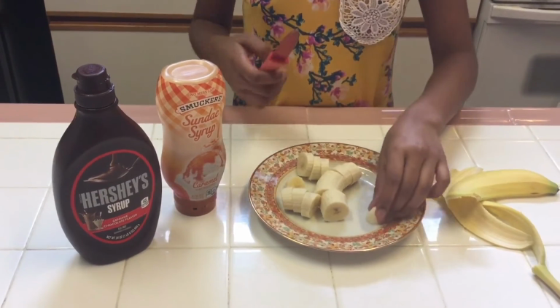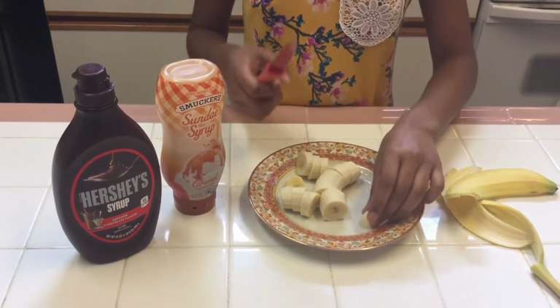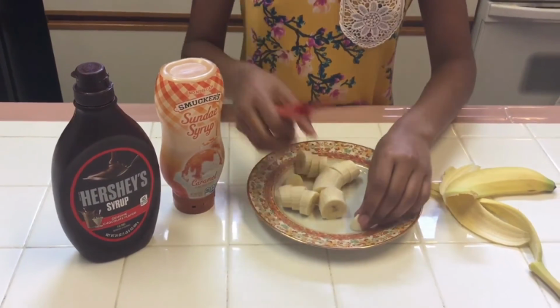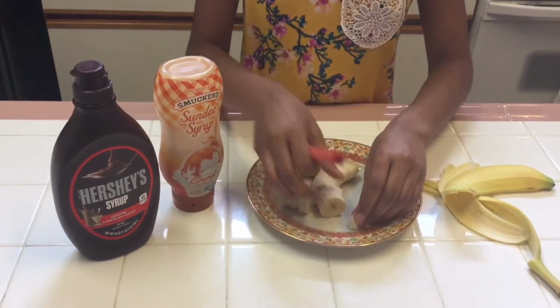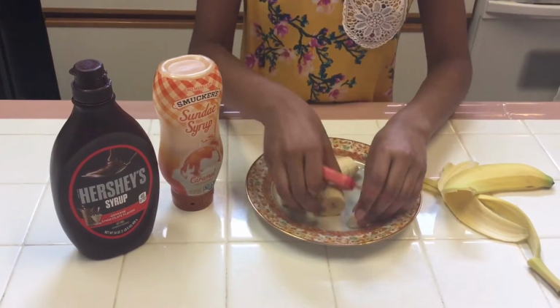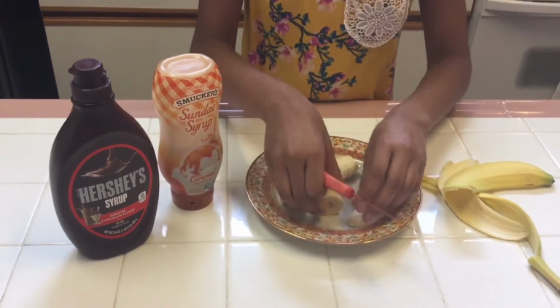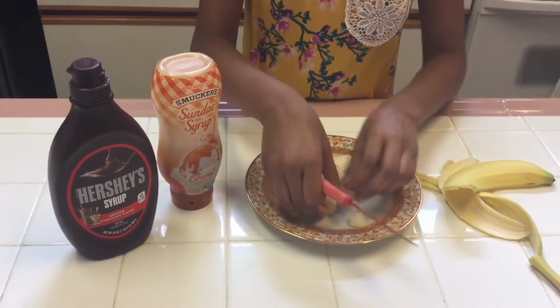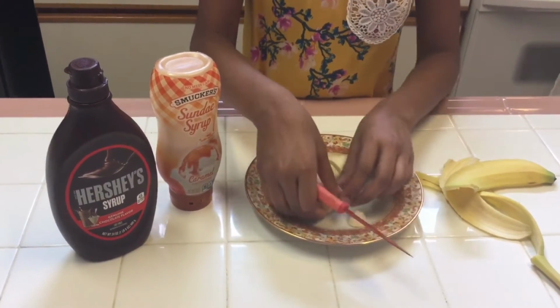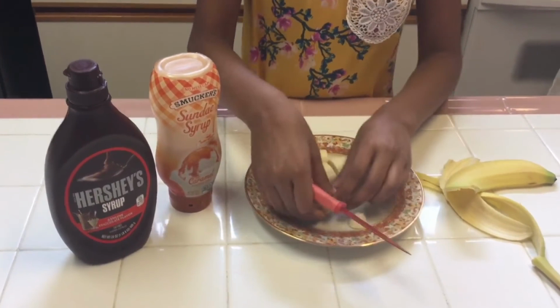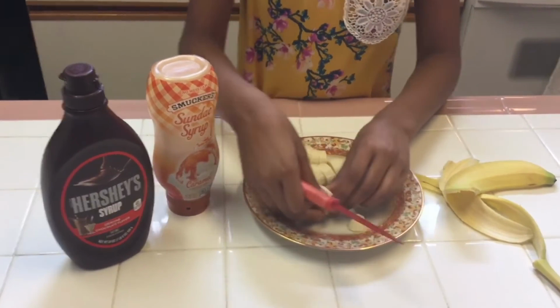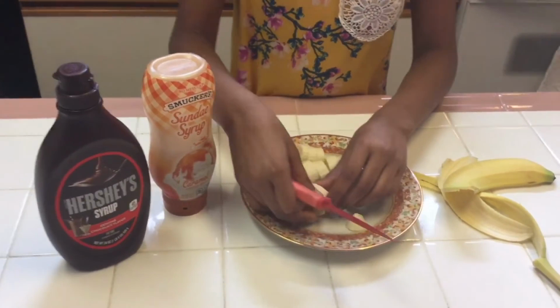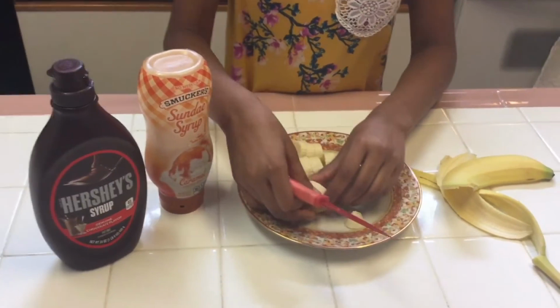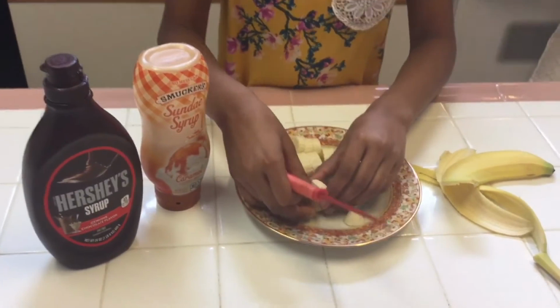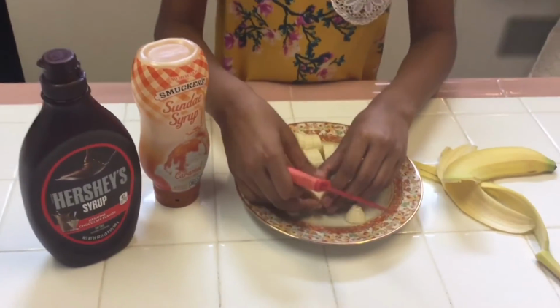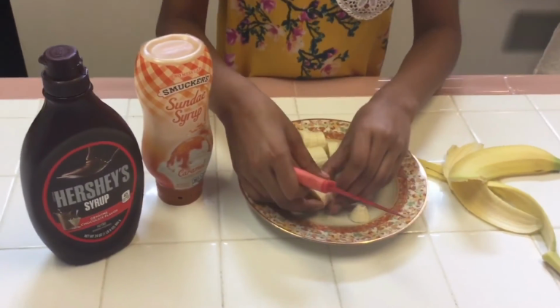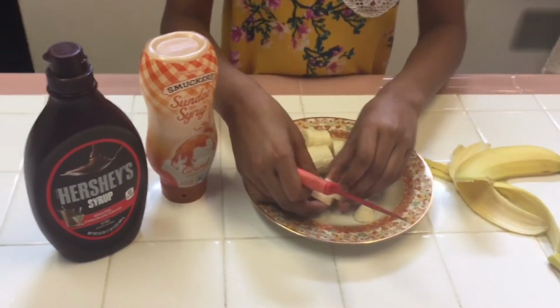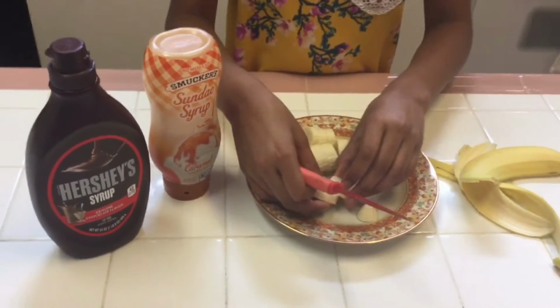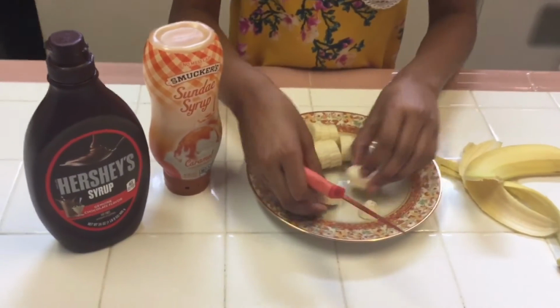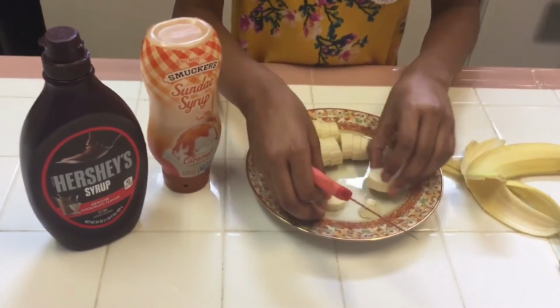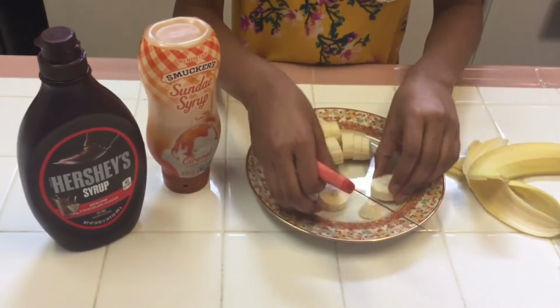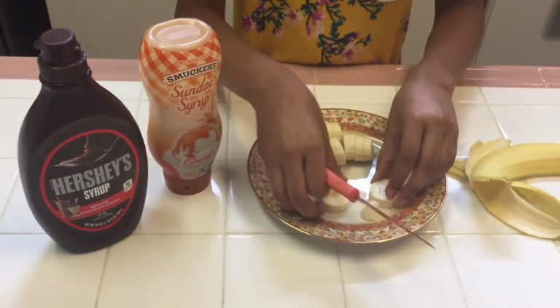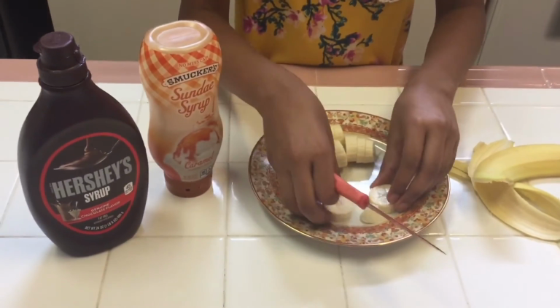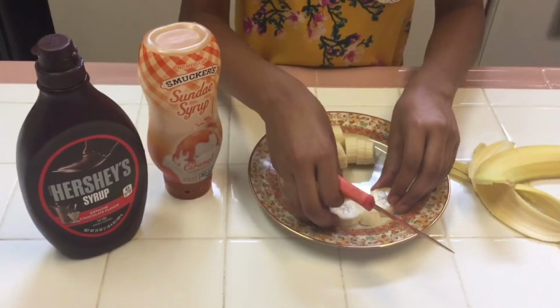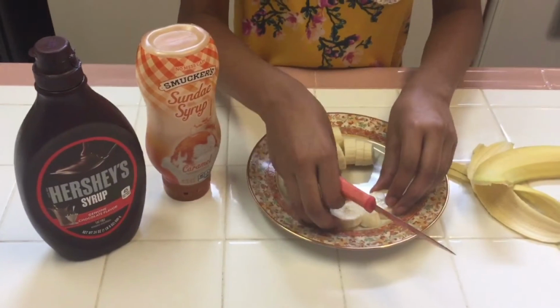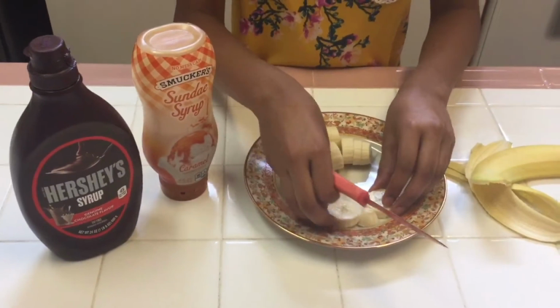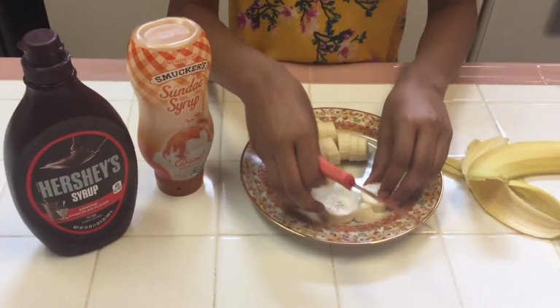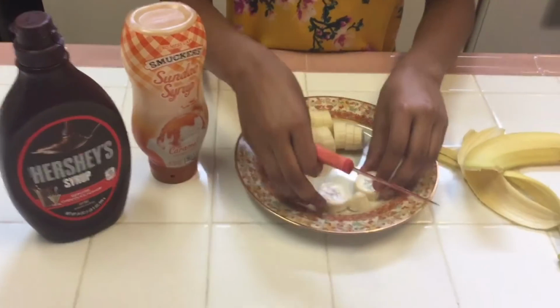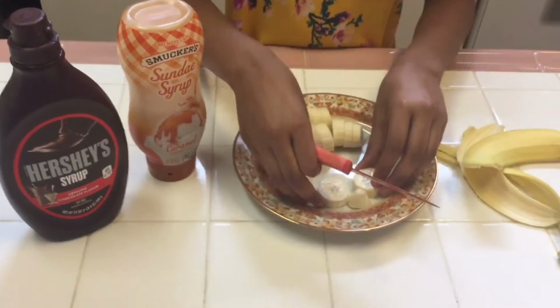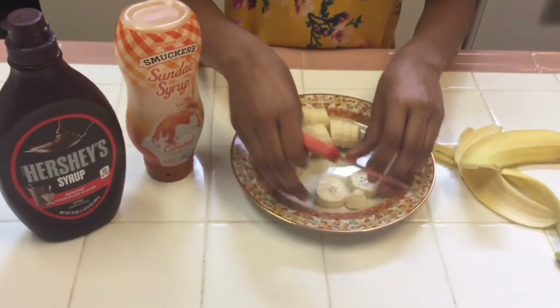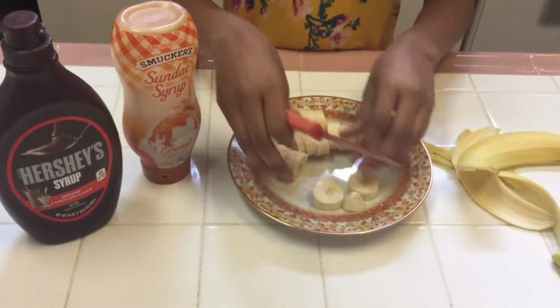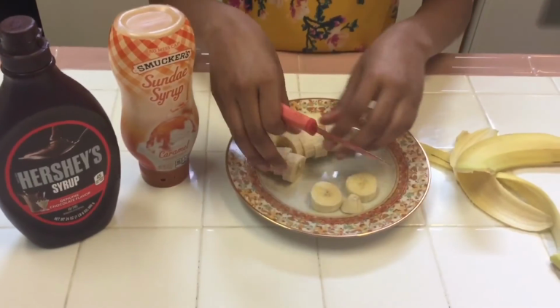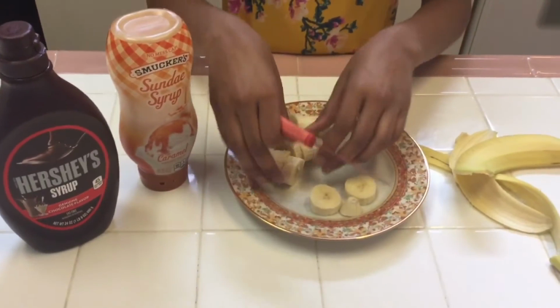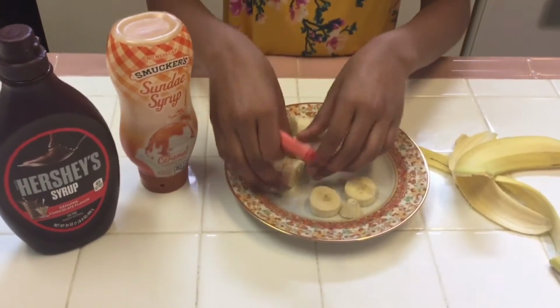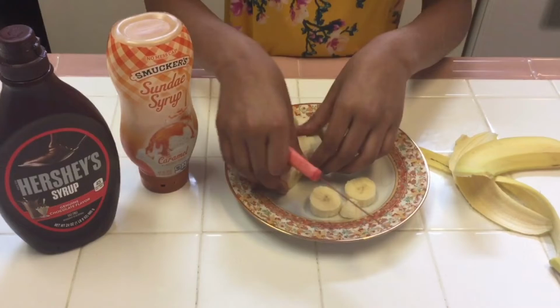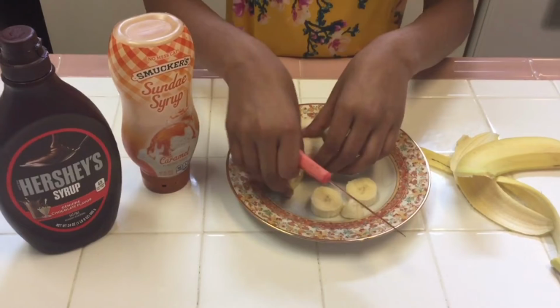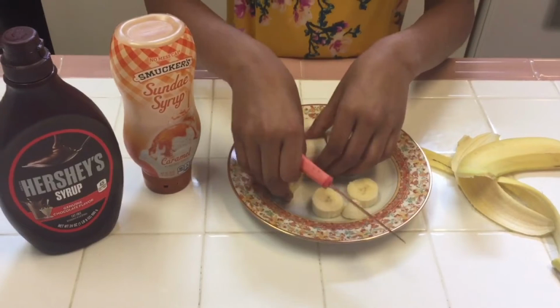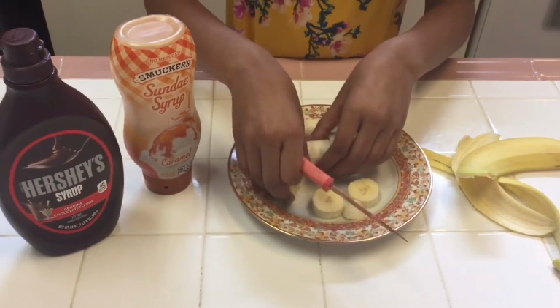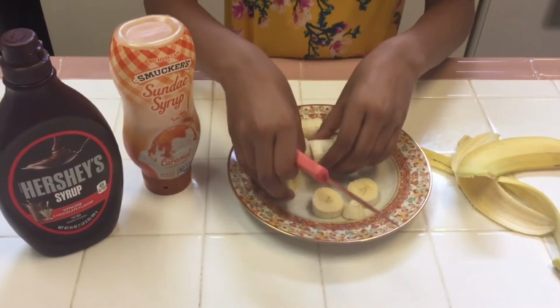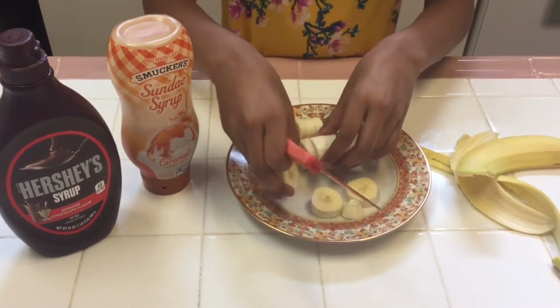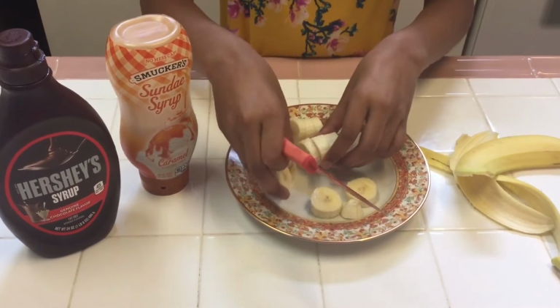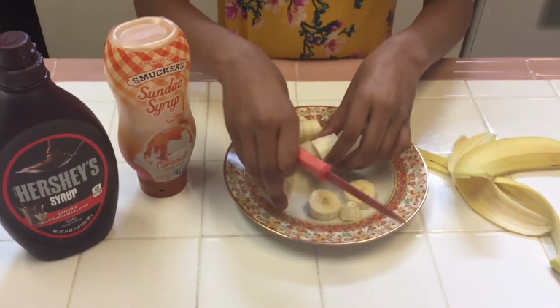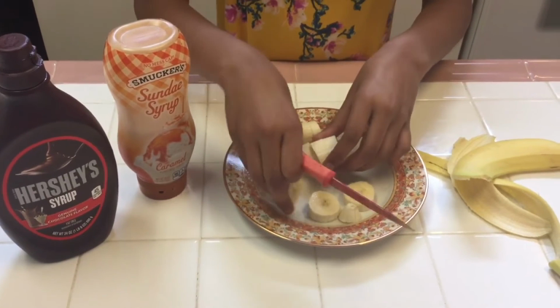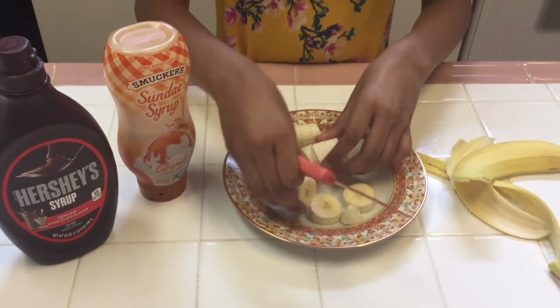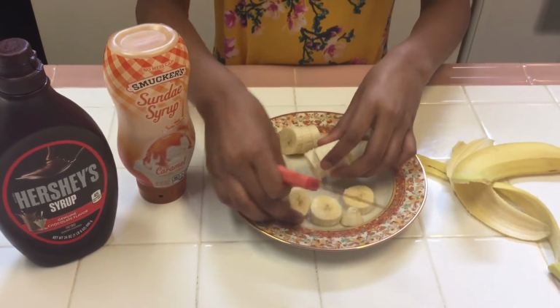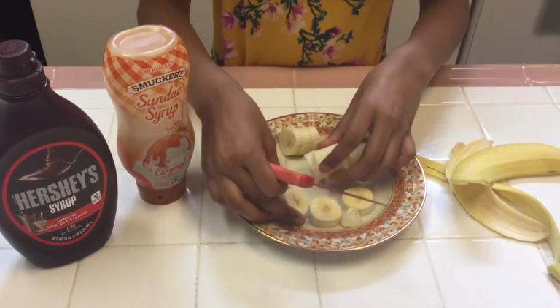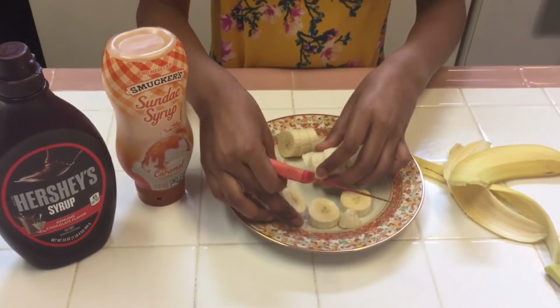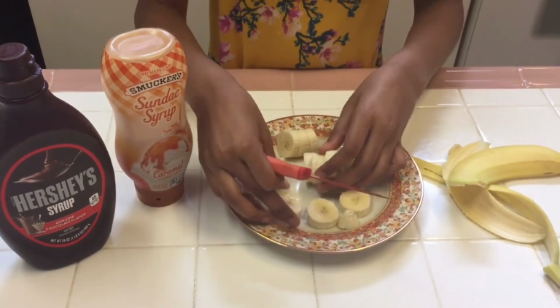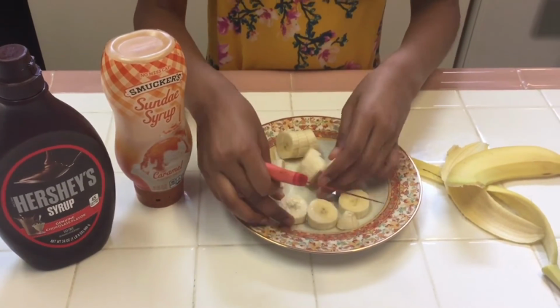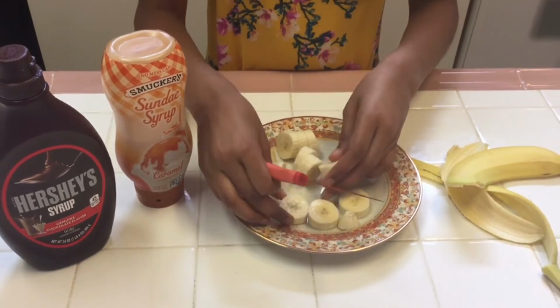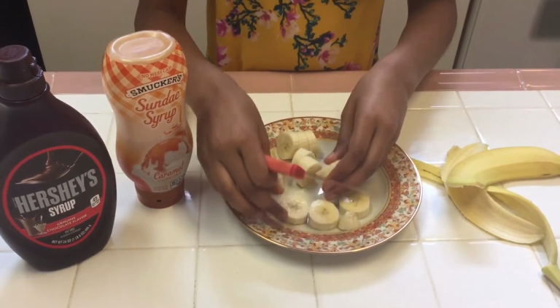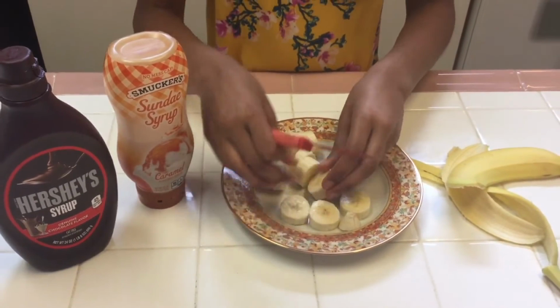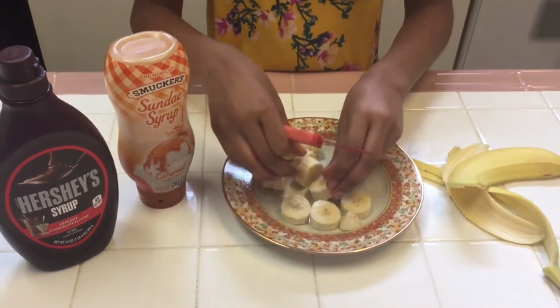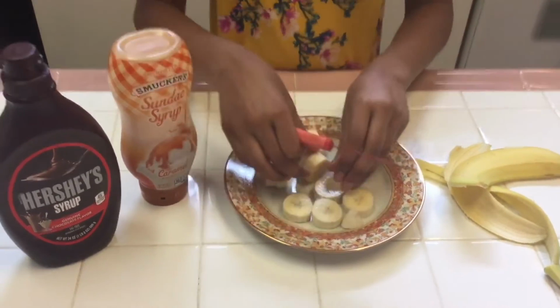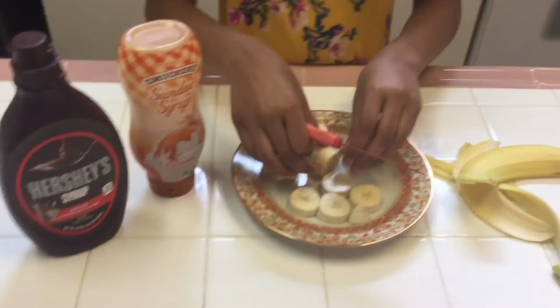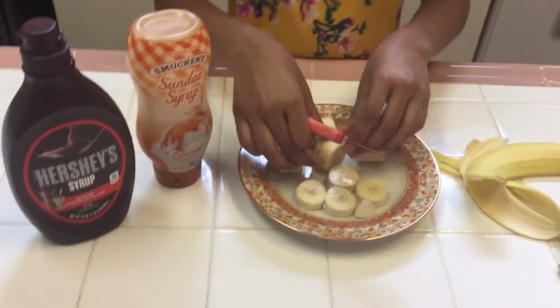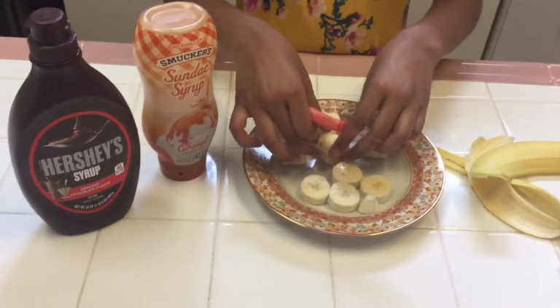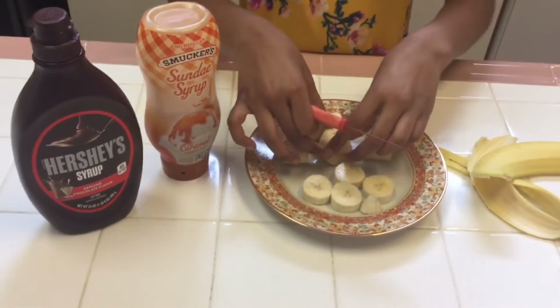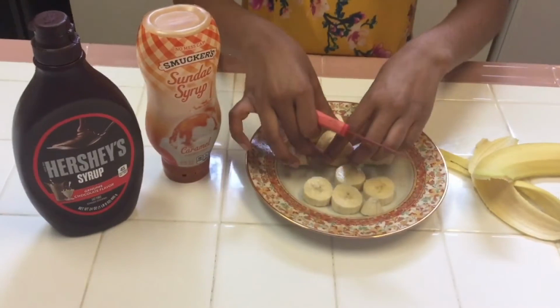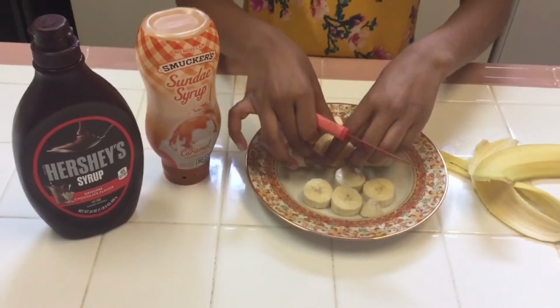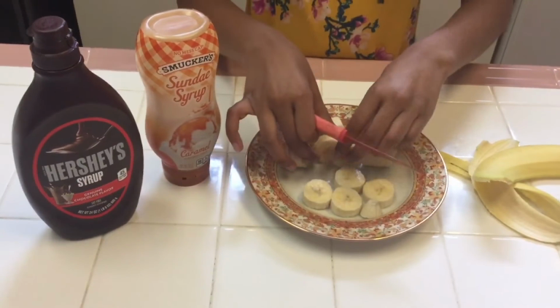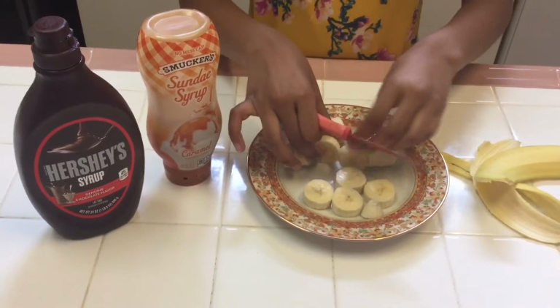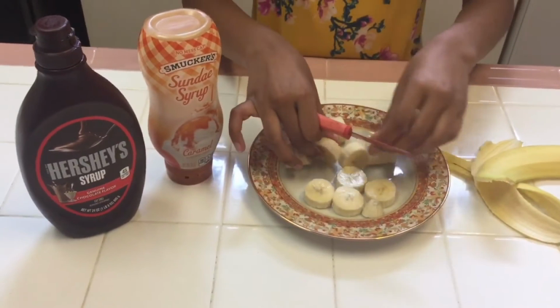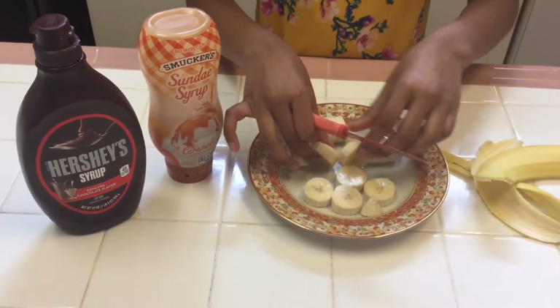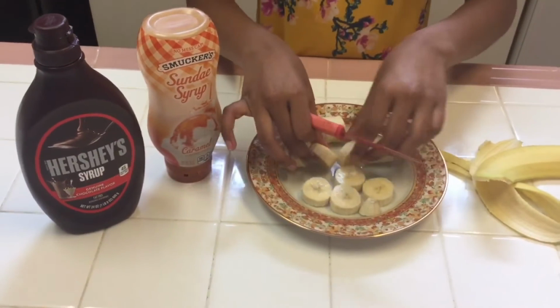Next arrange the bananas like this, placed on their side.